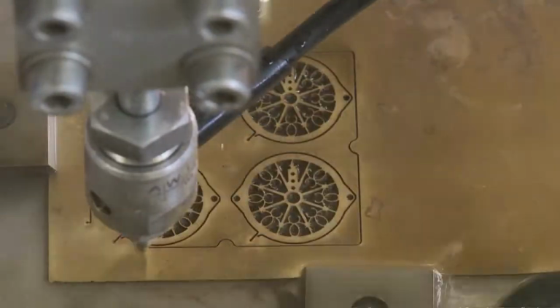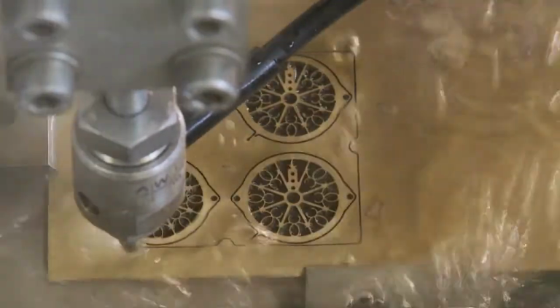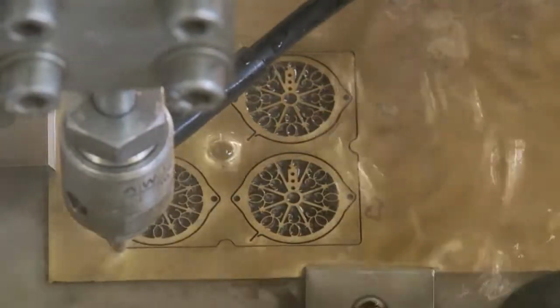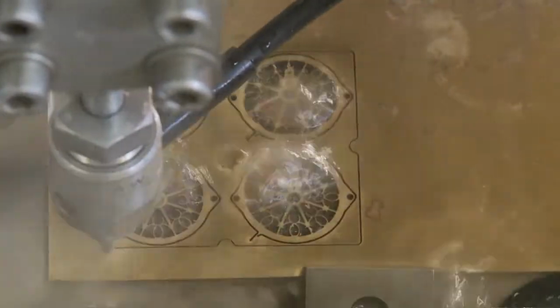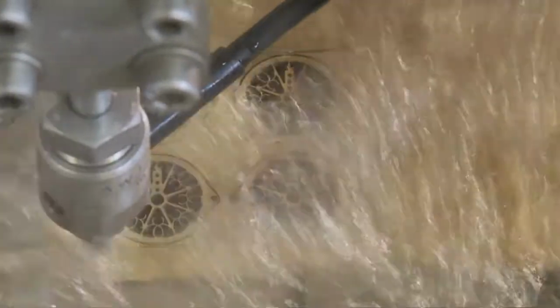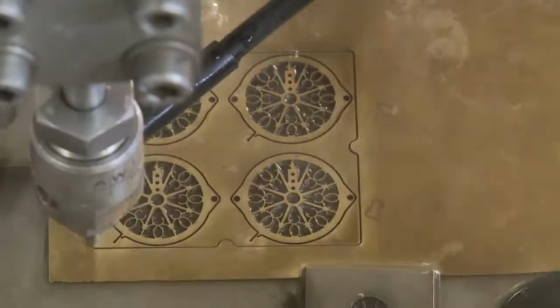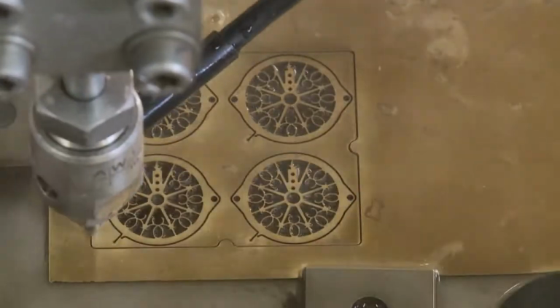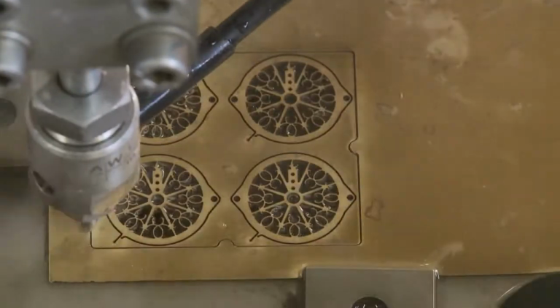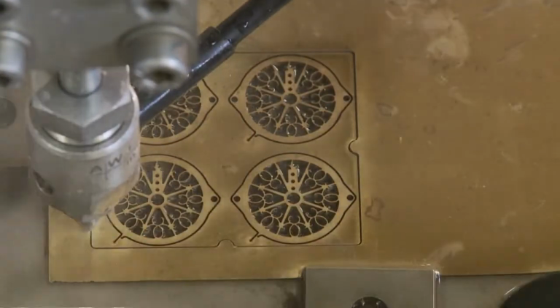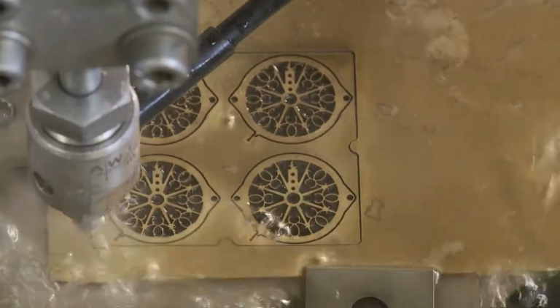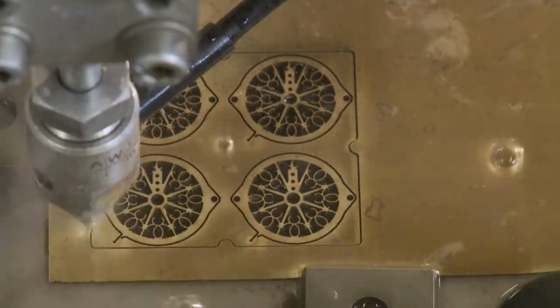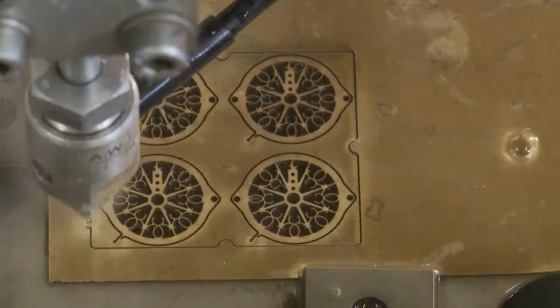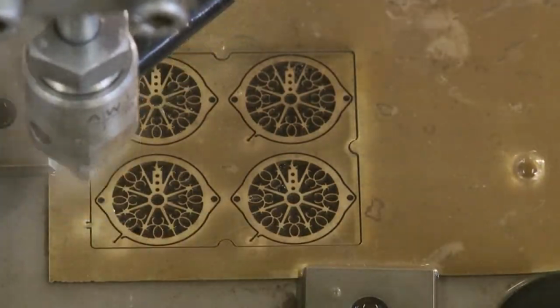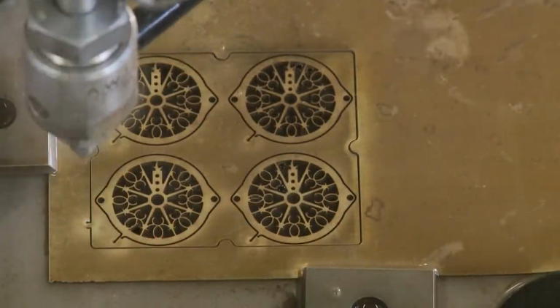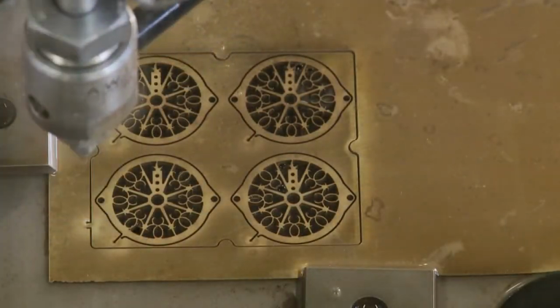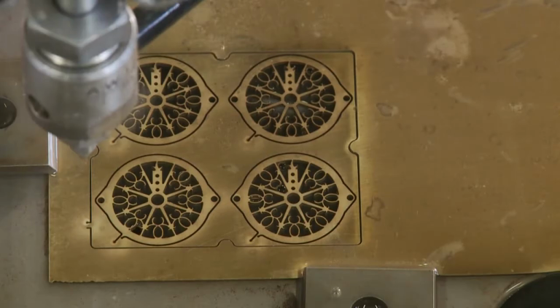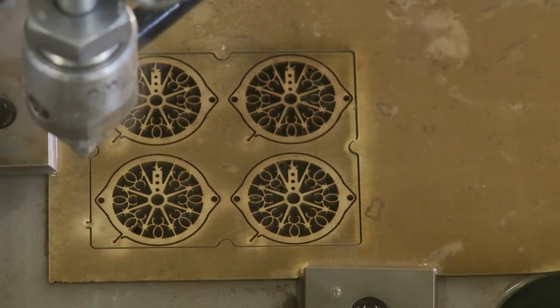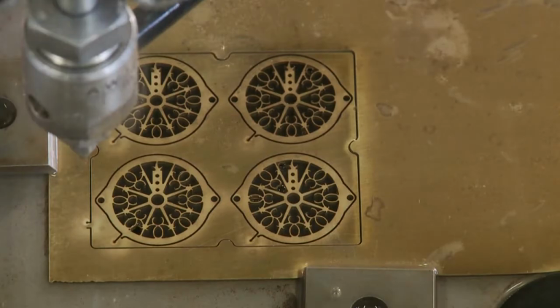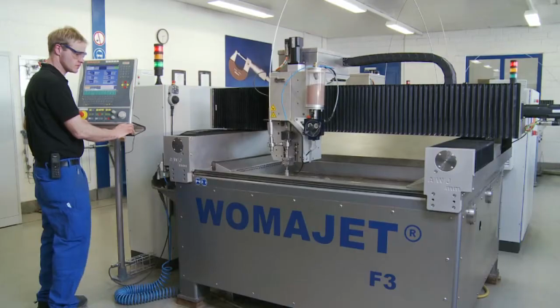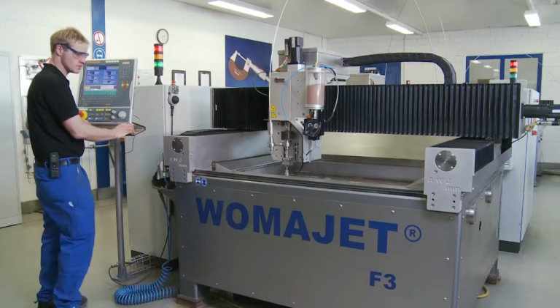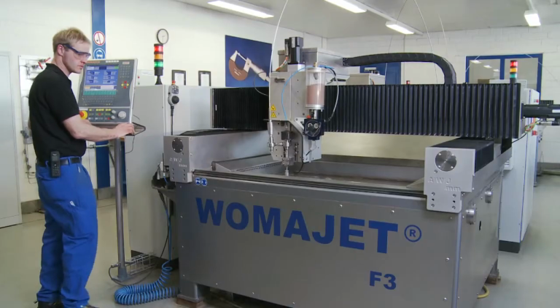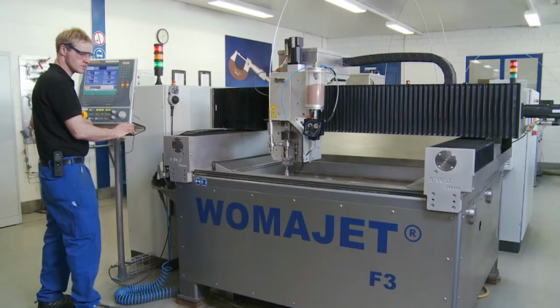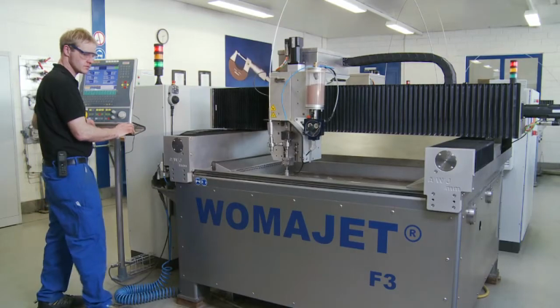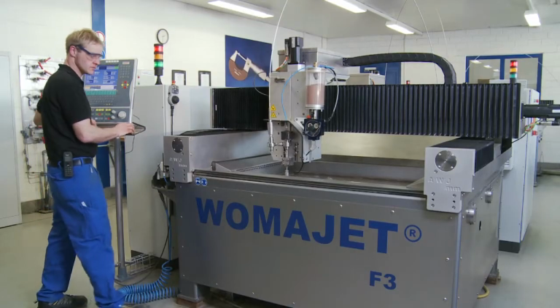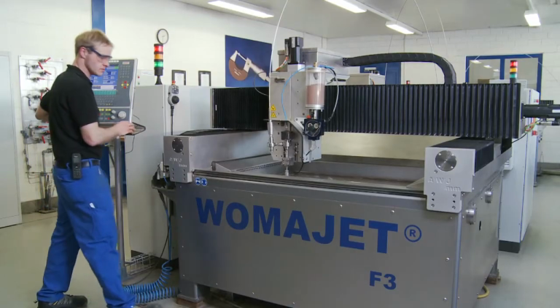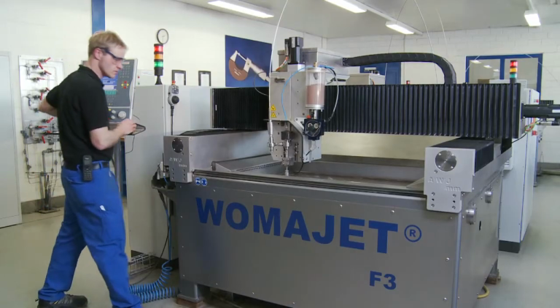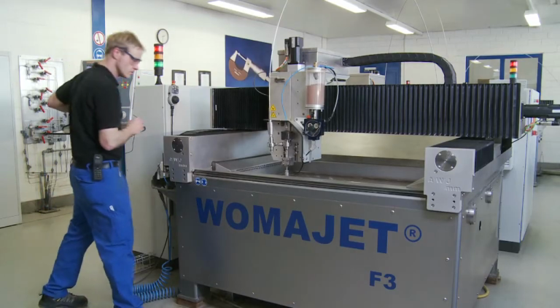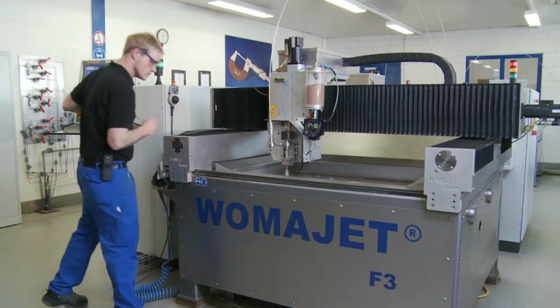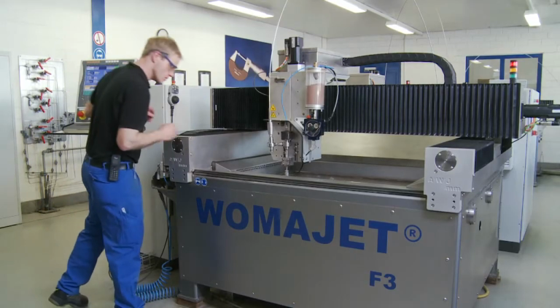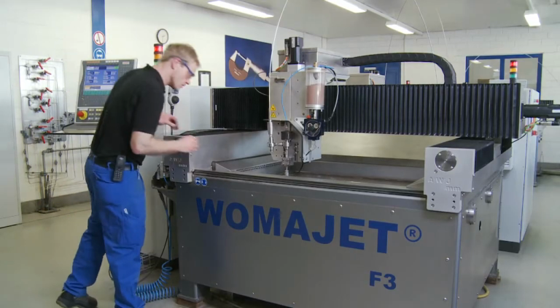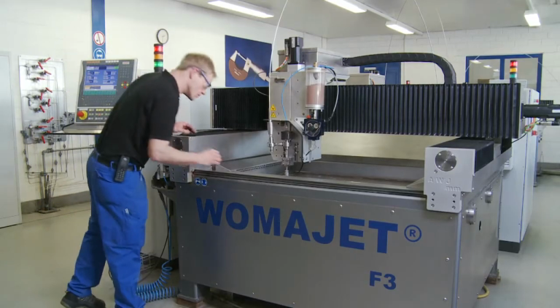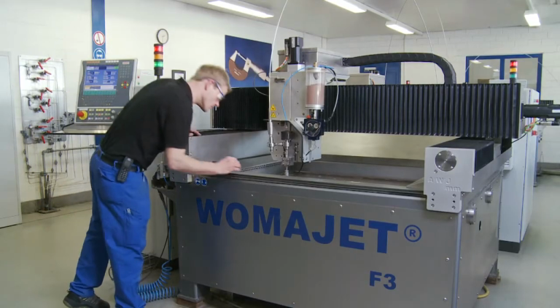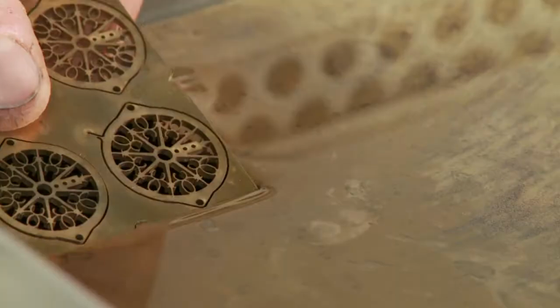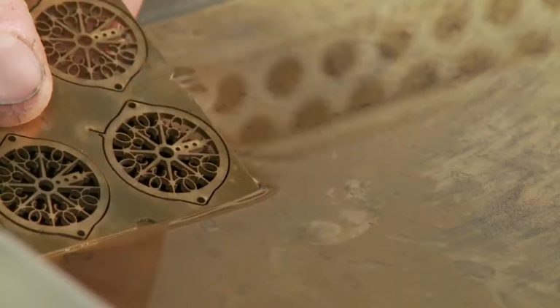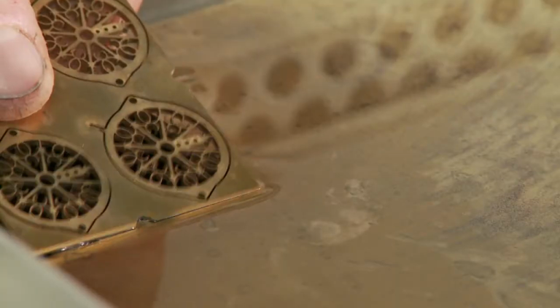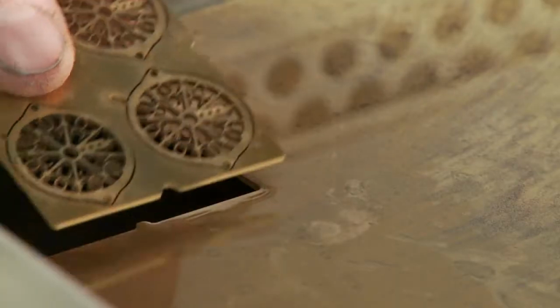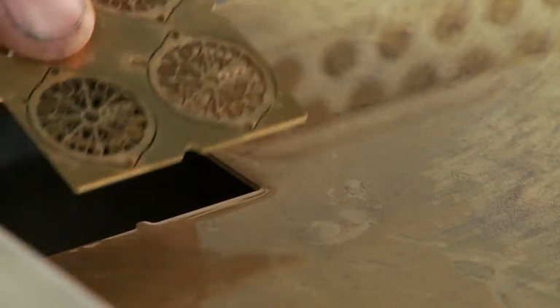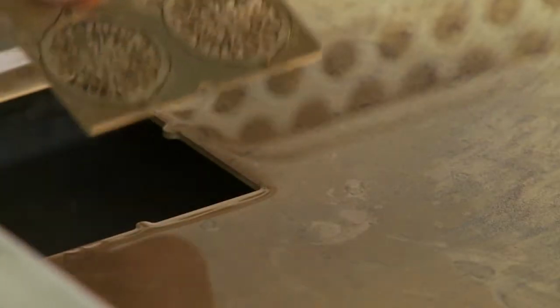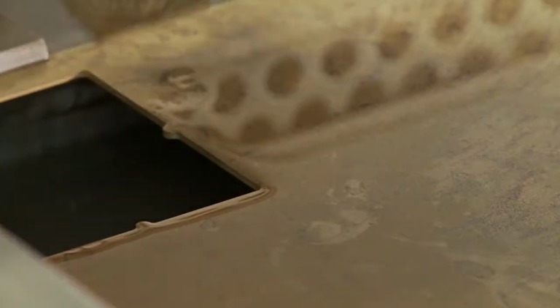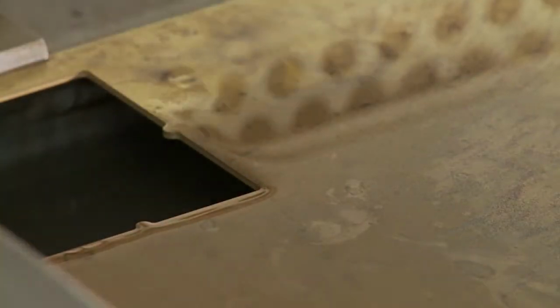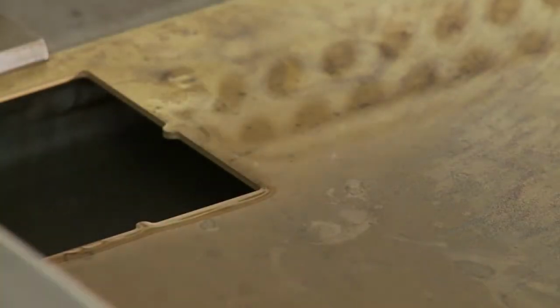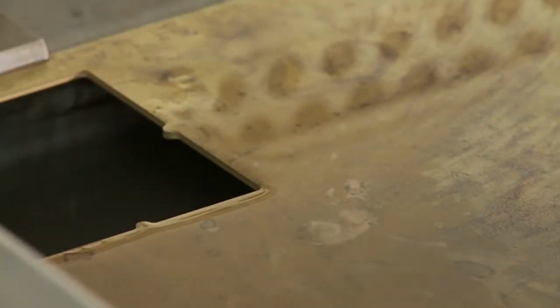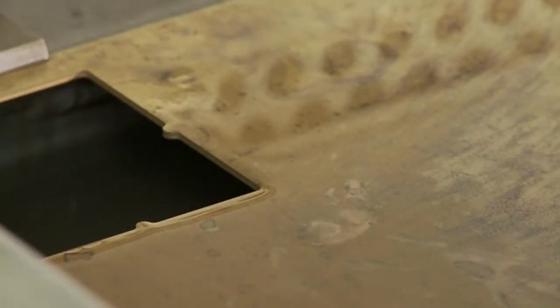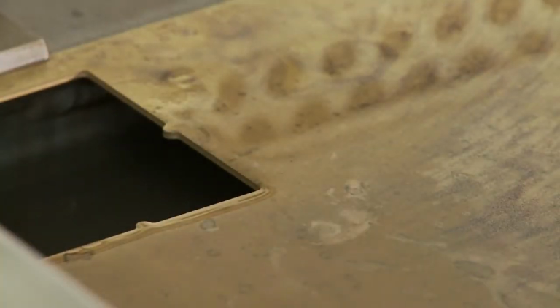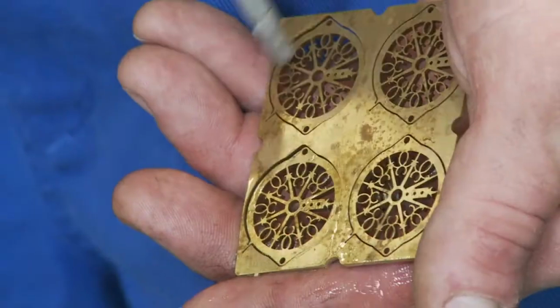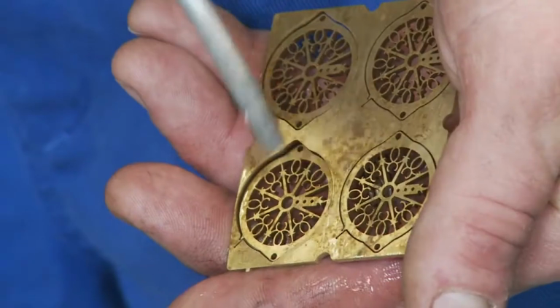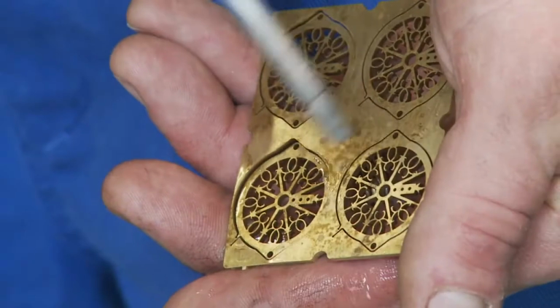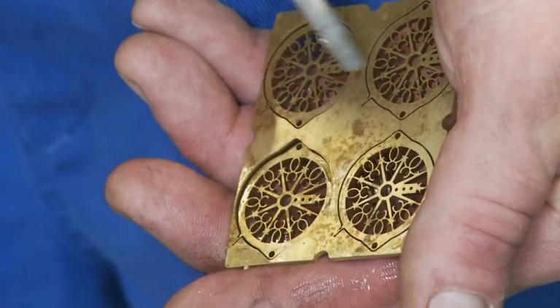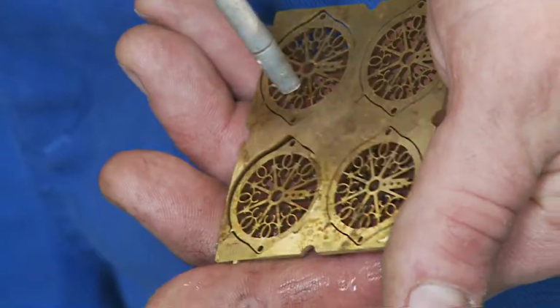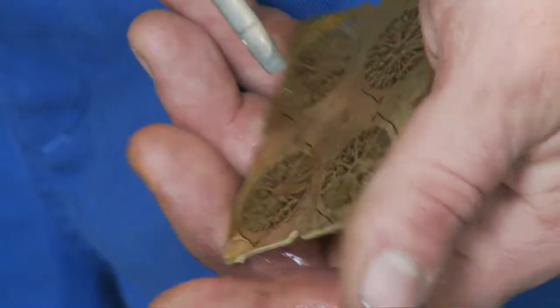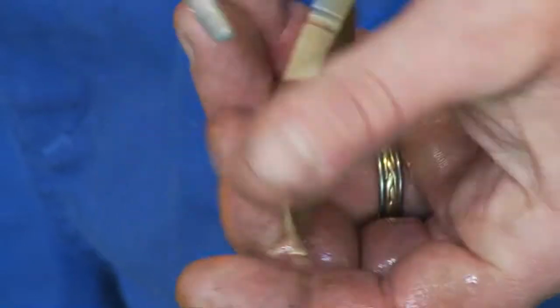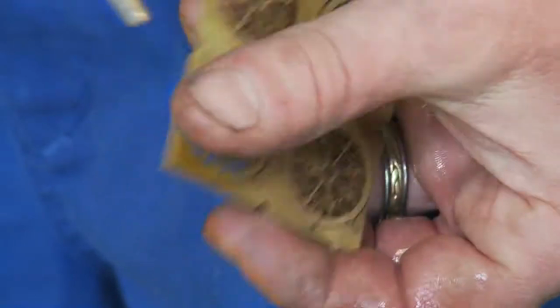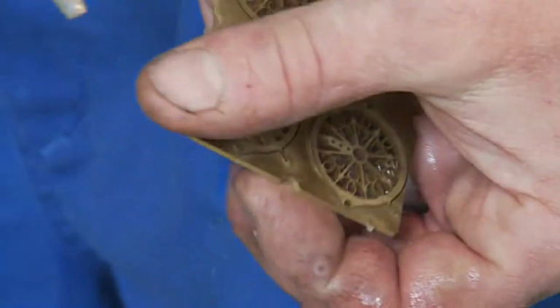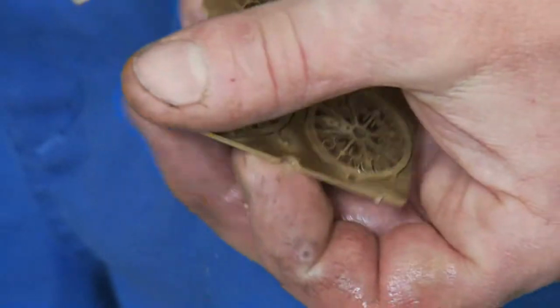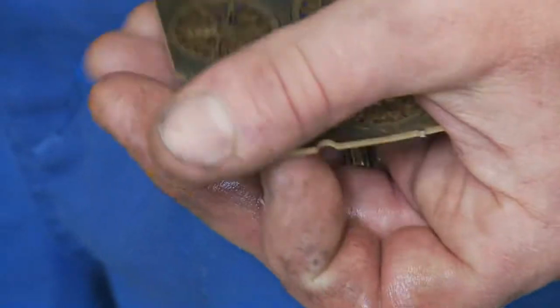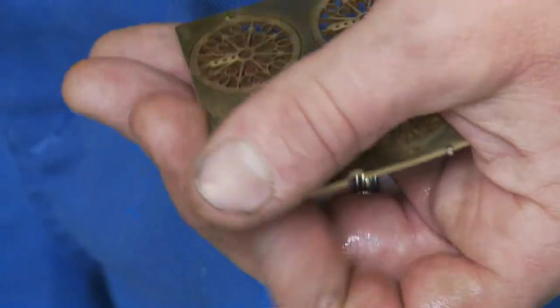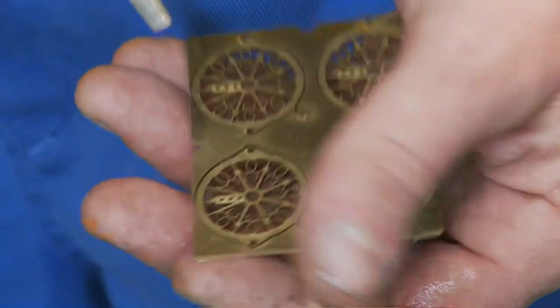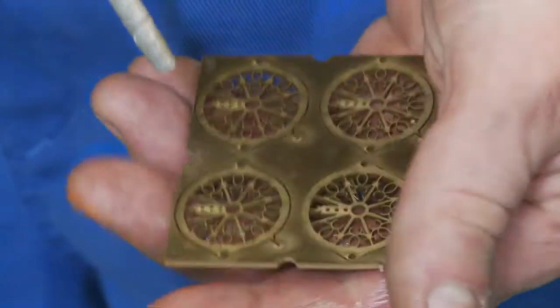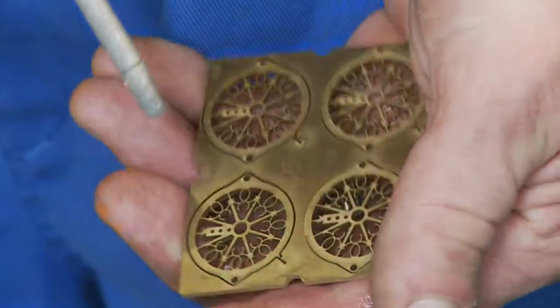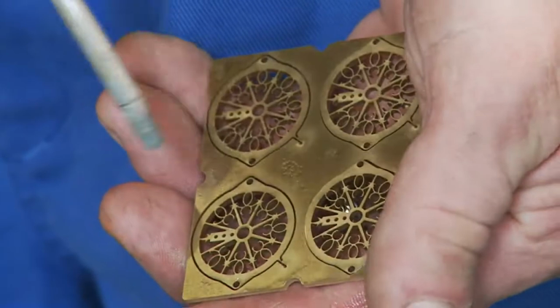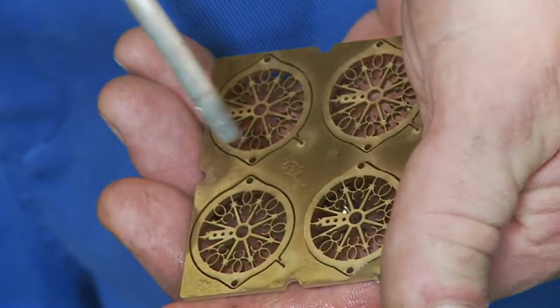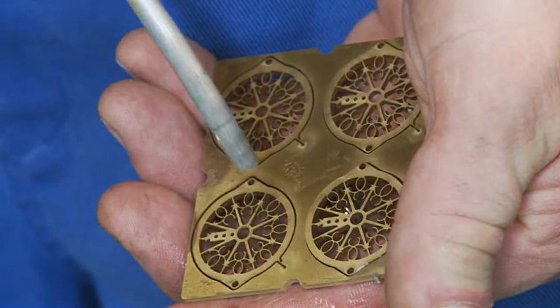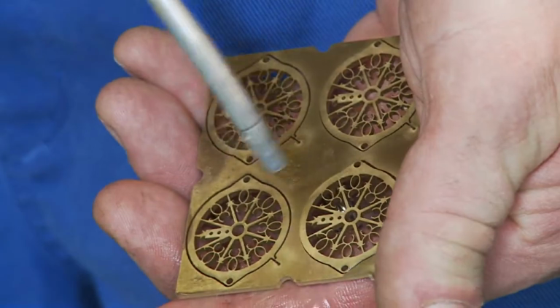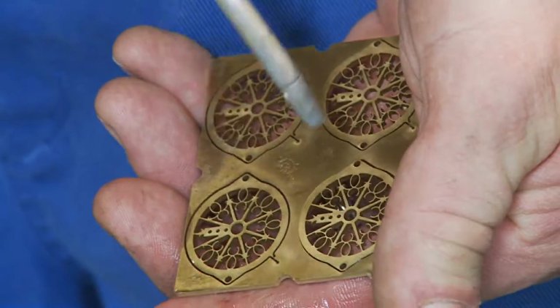Once the cutting process is completed, the green lamp will flash, alerting the operator that the finished parts can be removed.